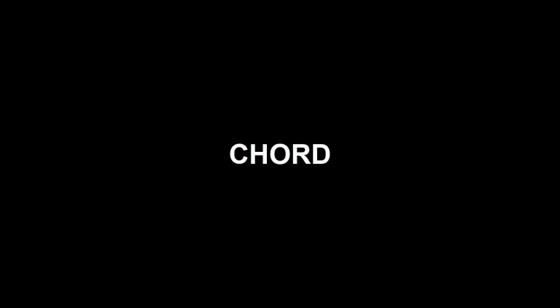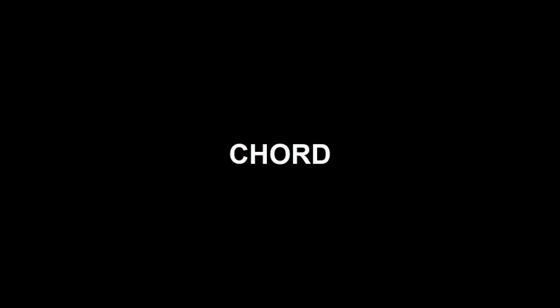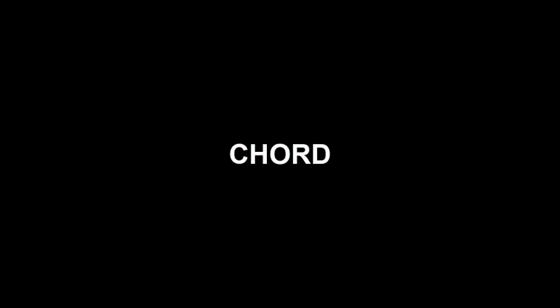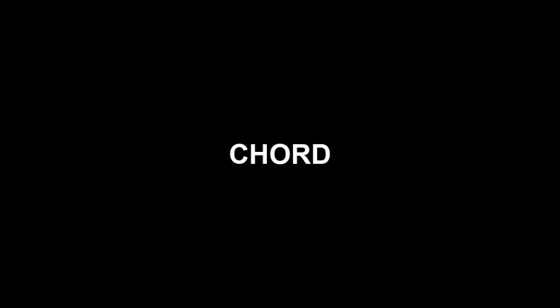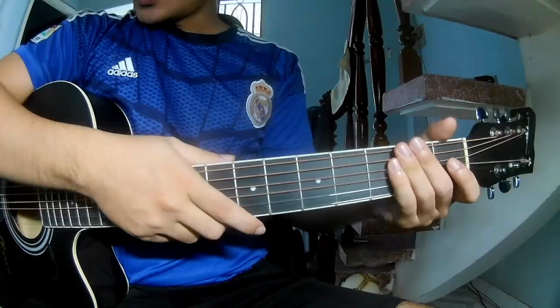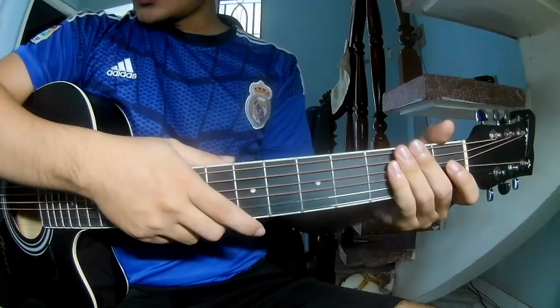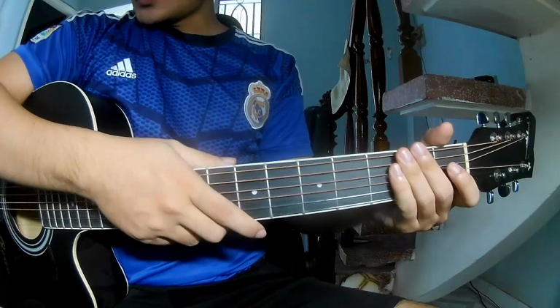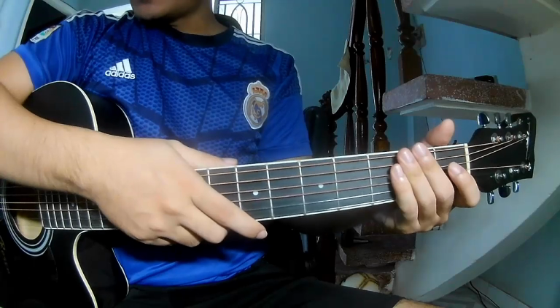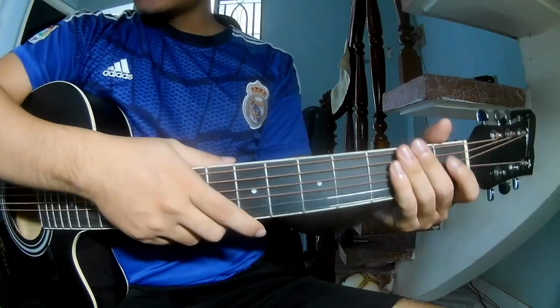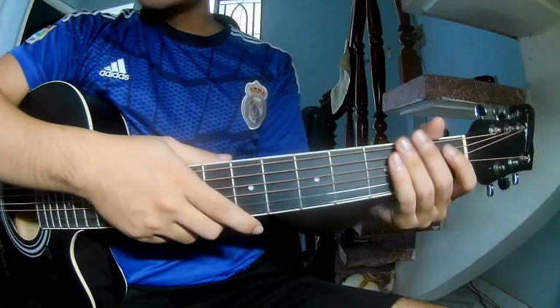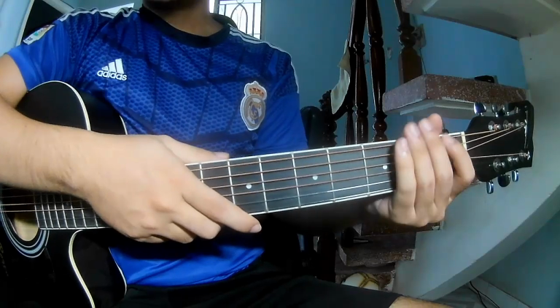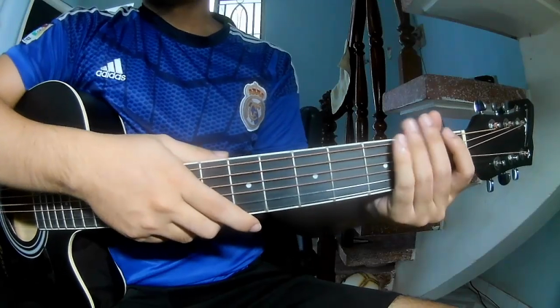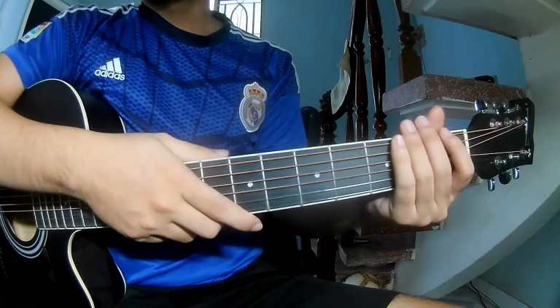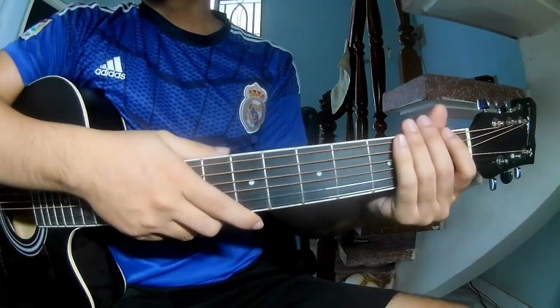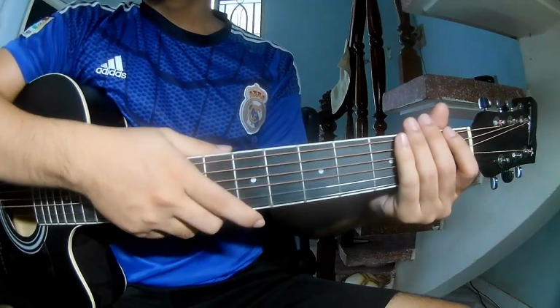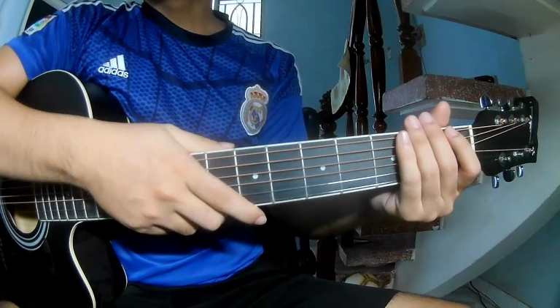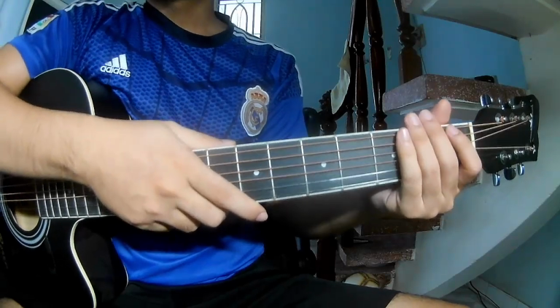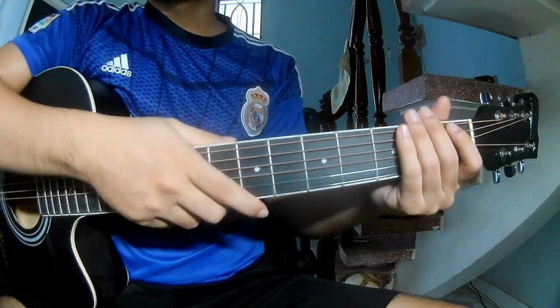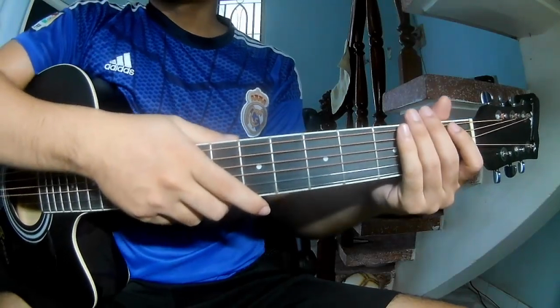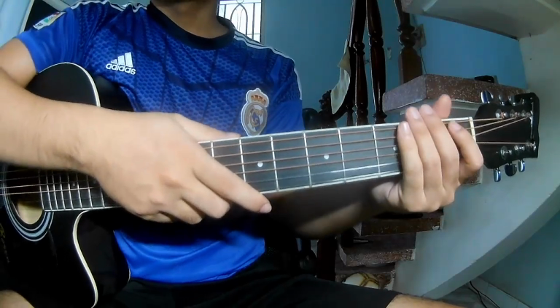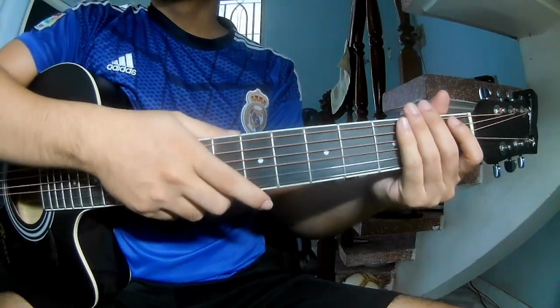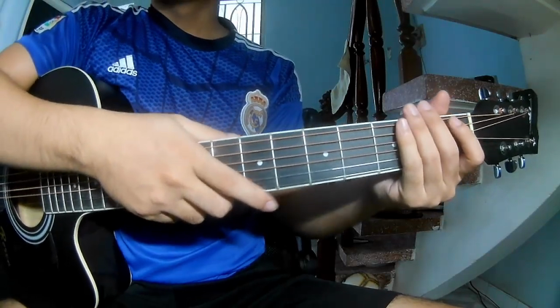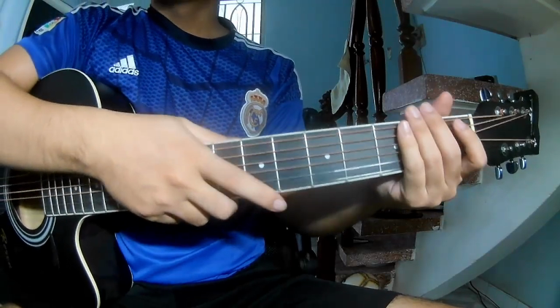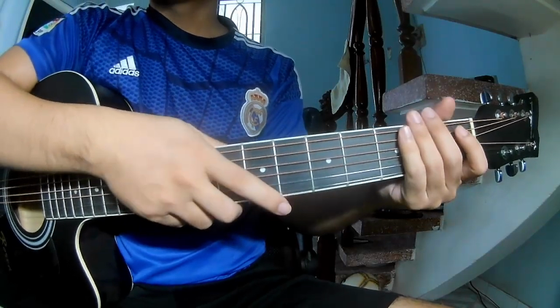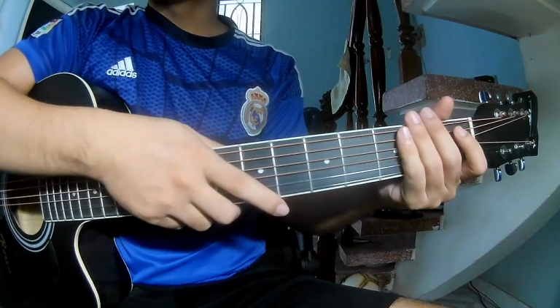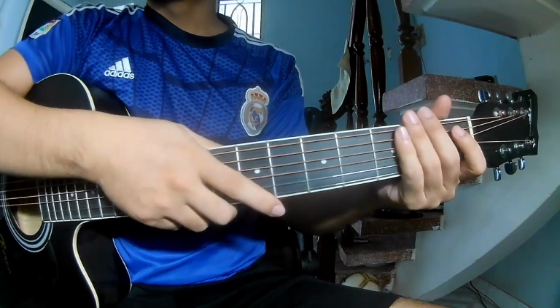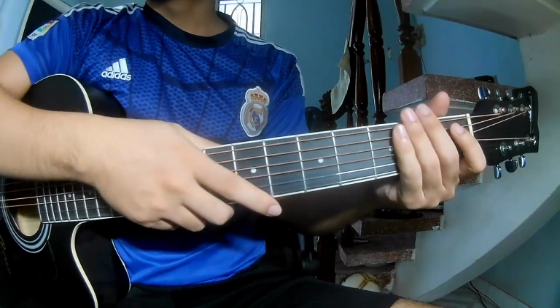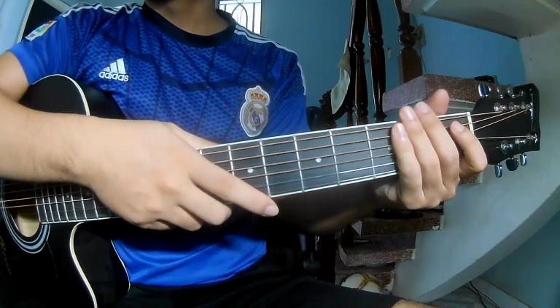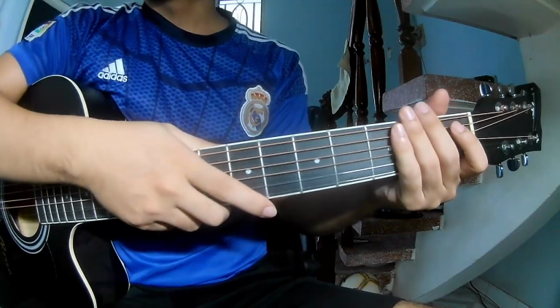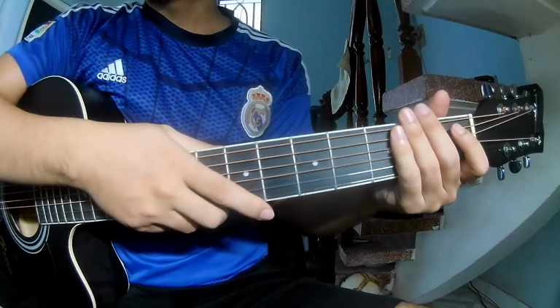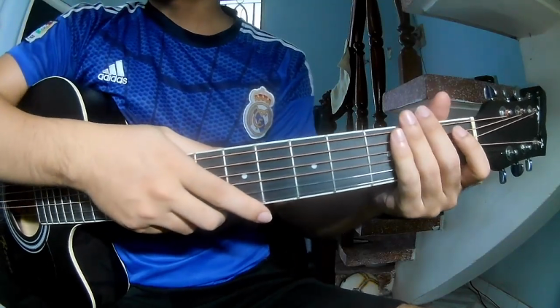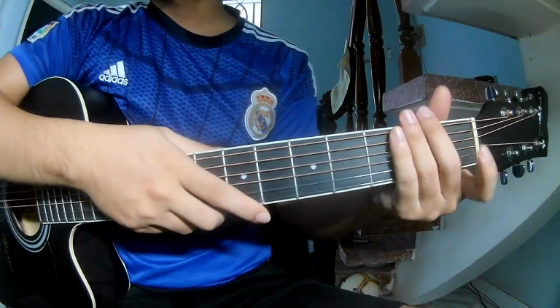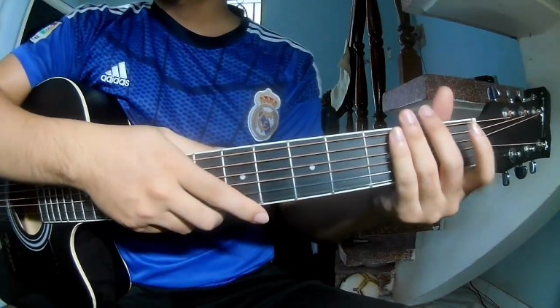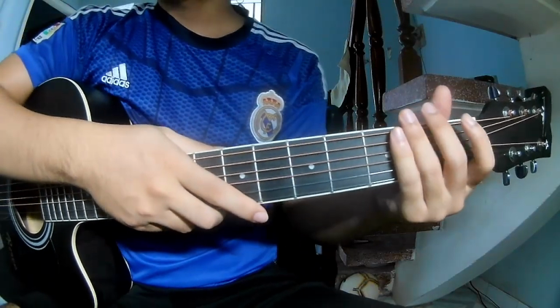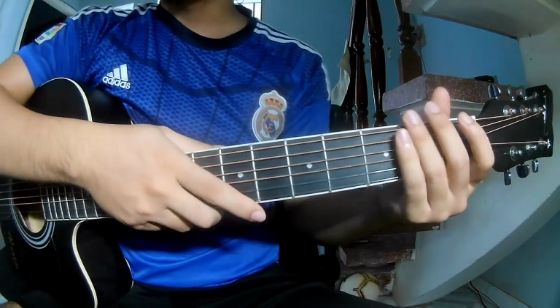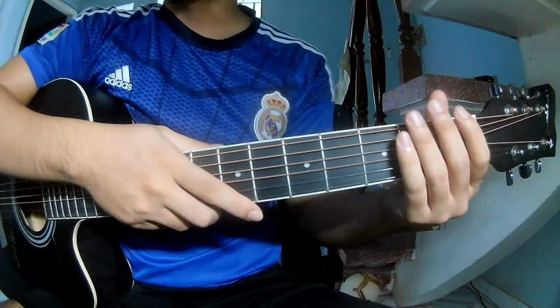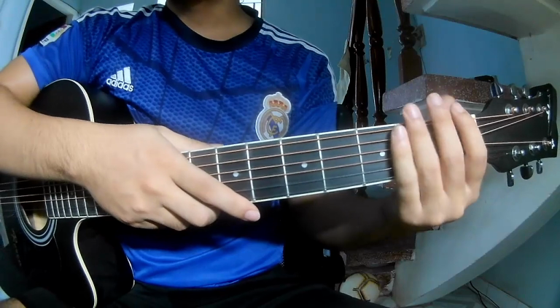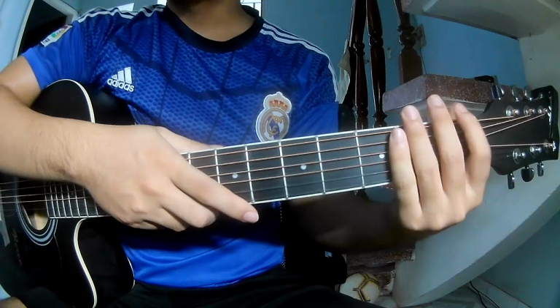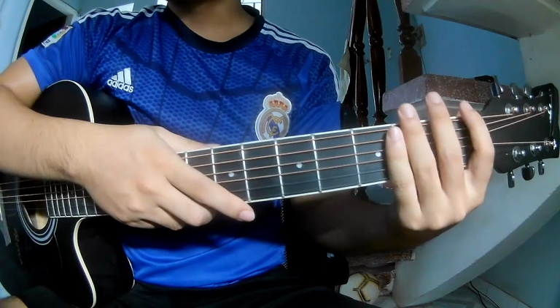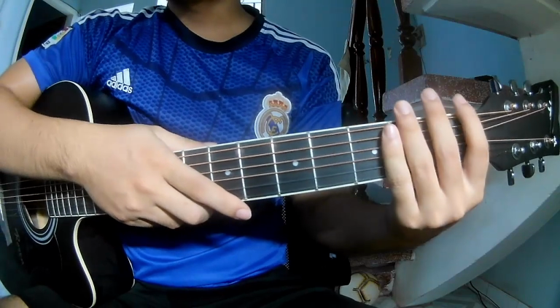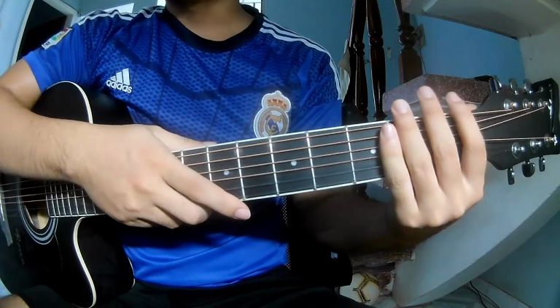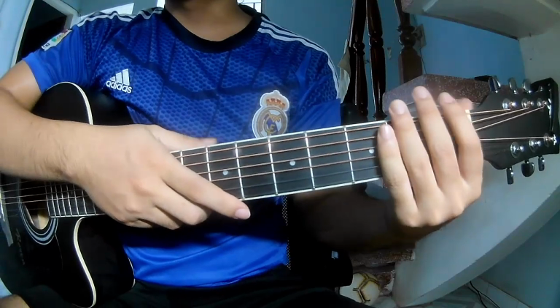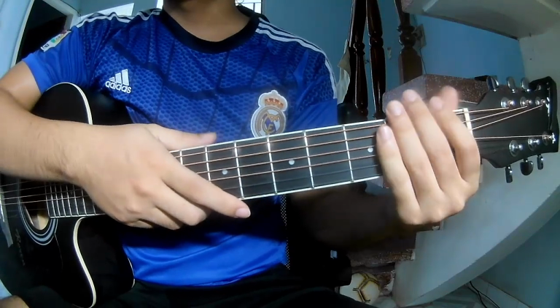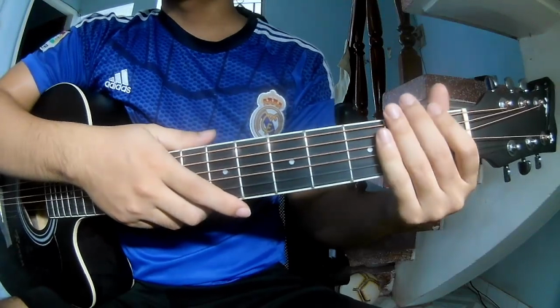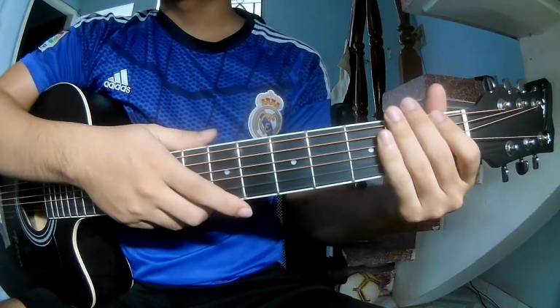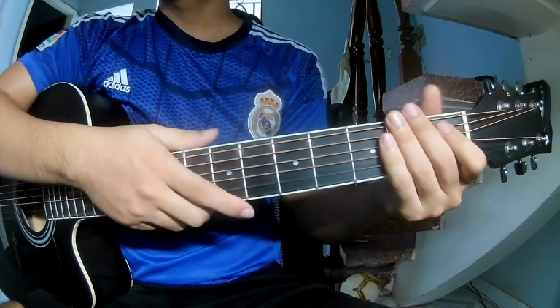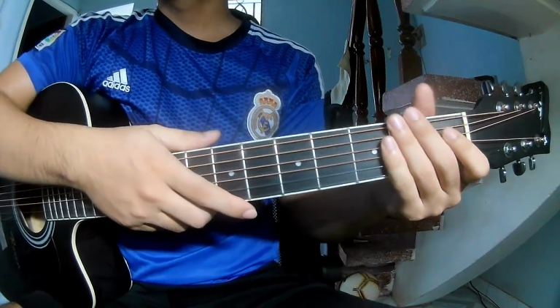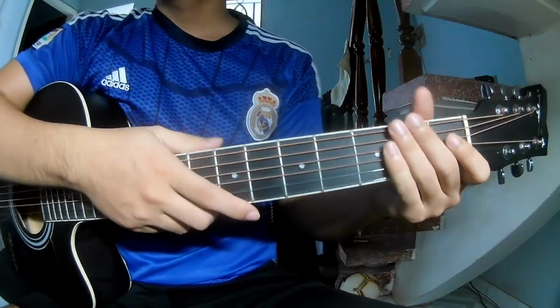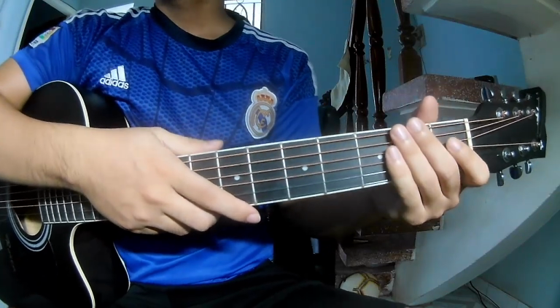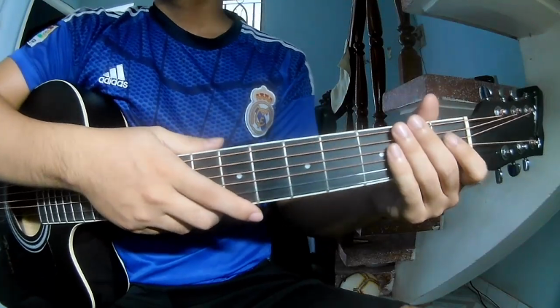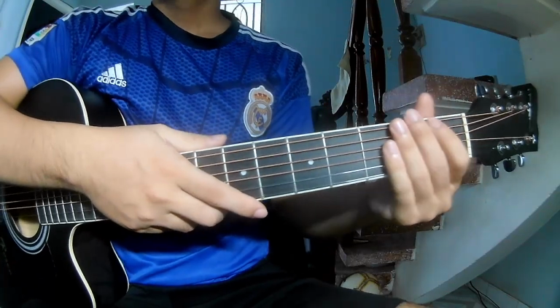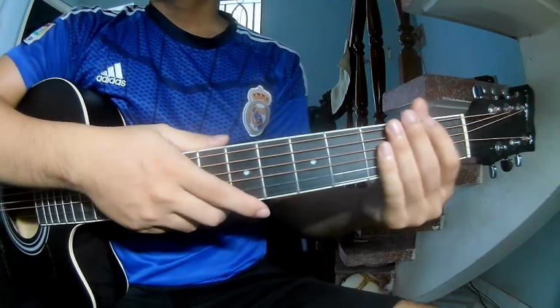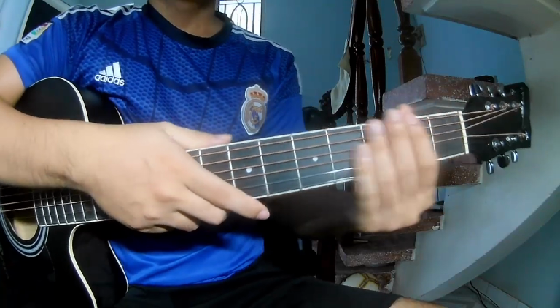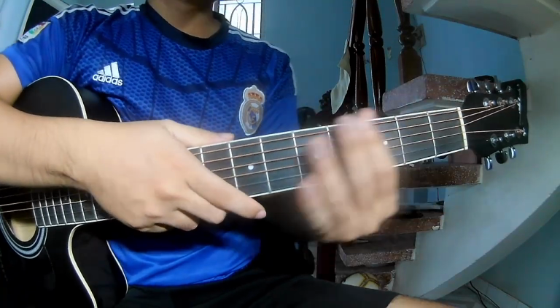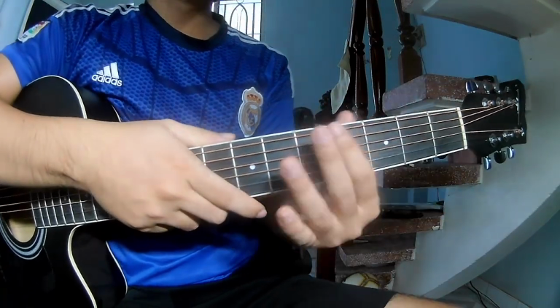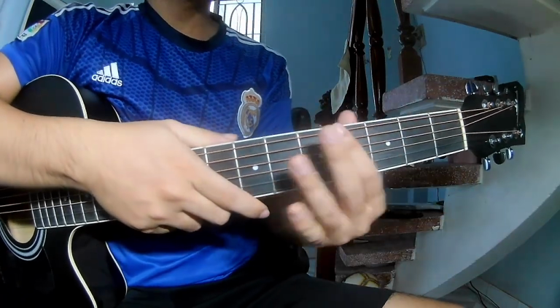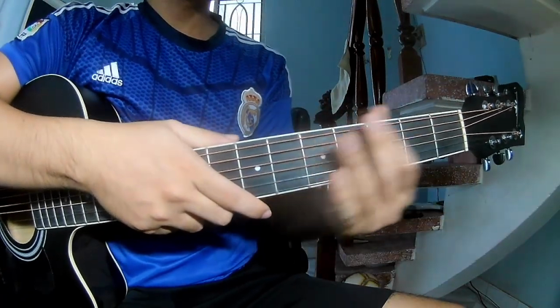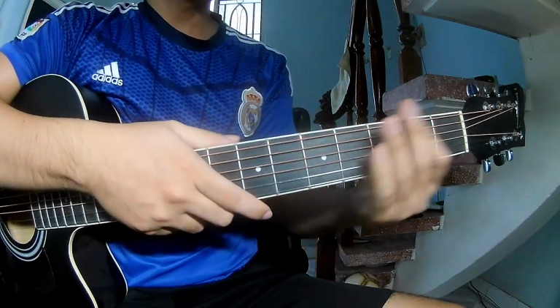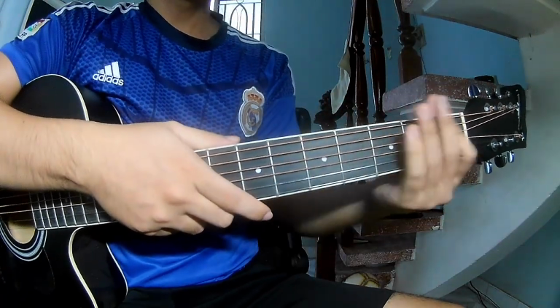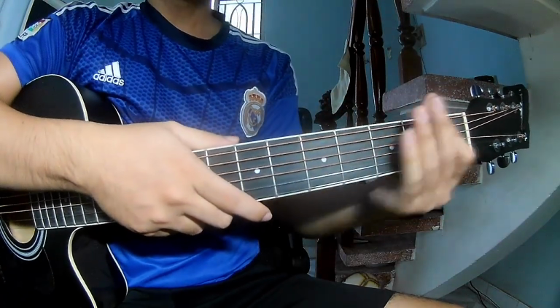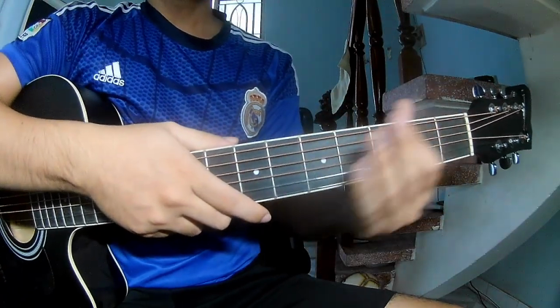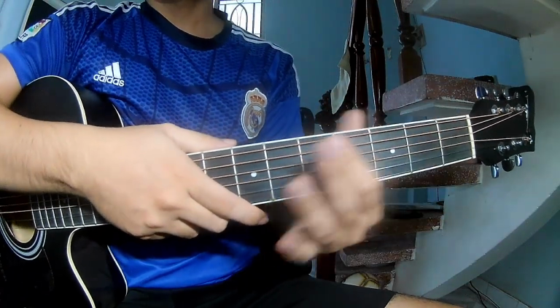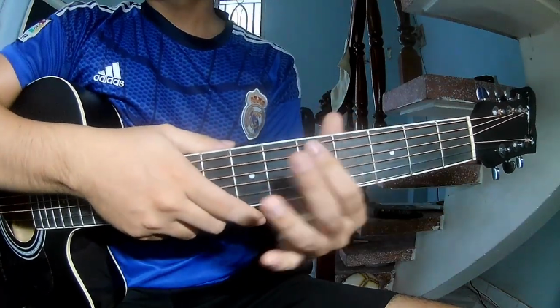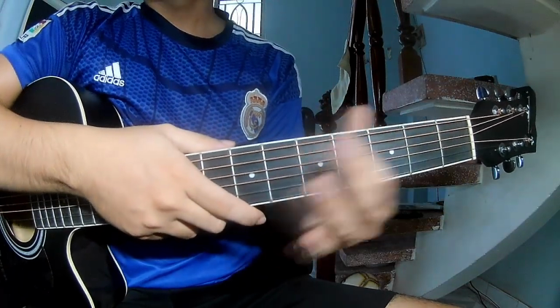Hi everyone! Today we share how to play guitar plastic bass by Axelrod. First, don't steal cable.